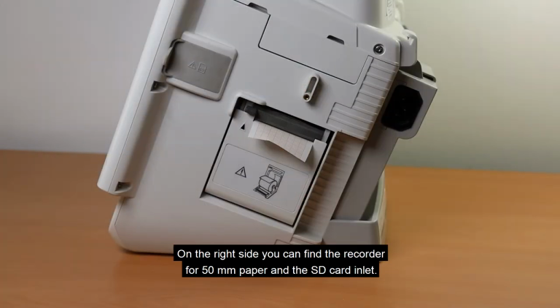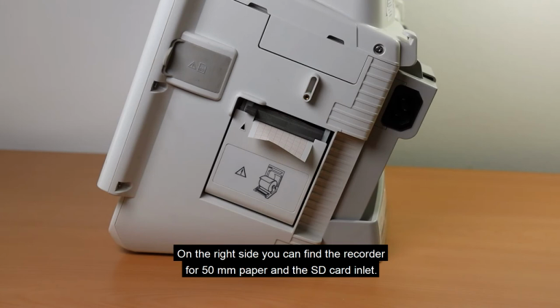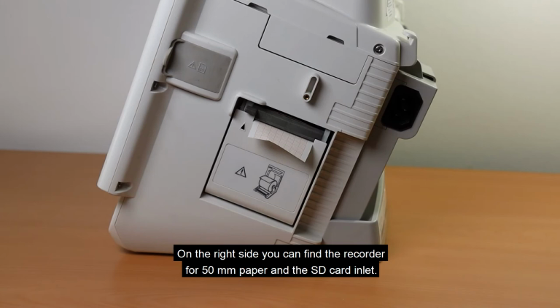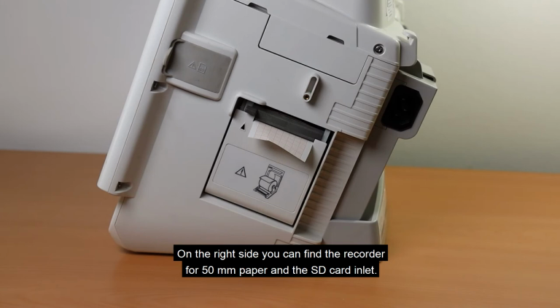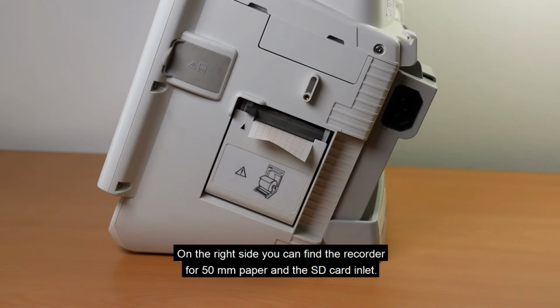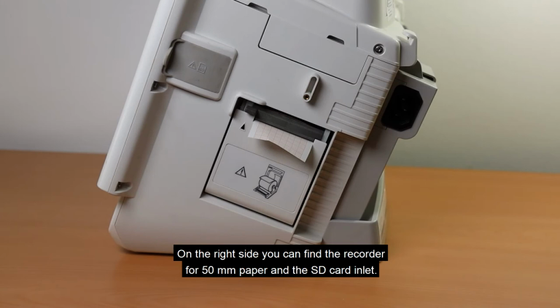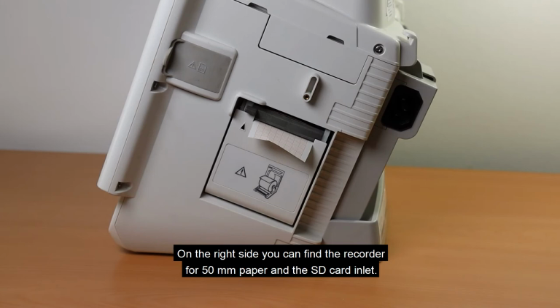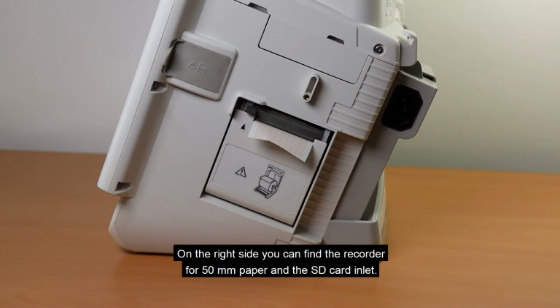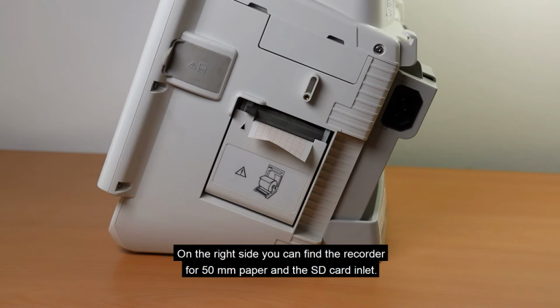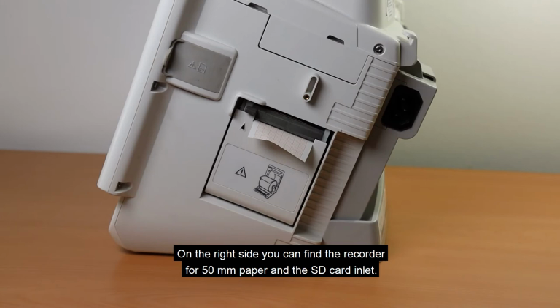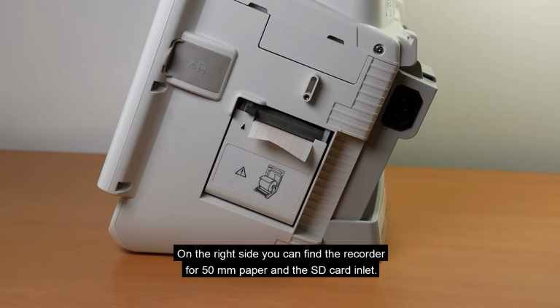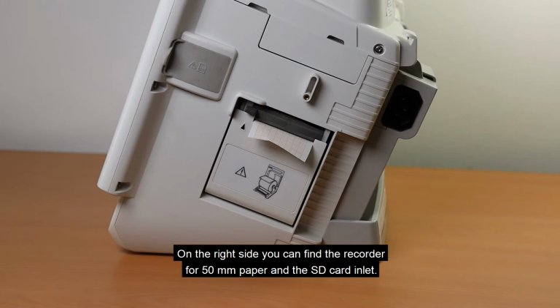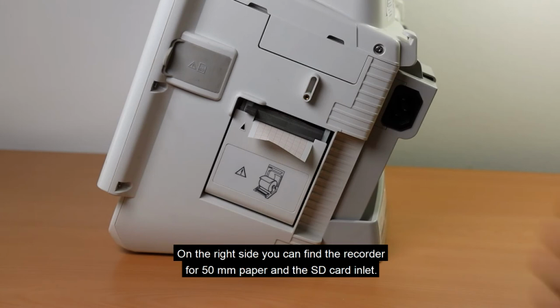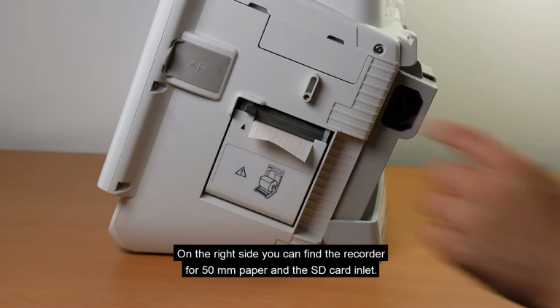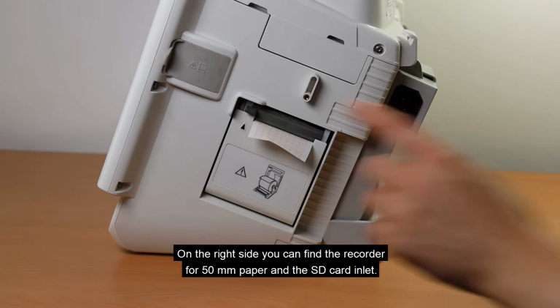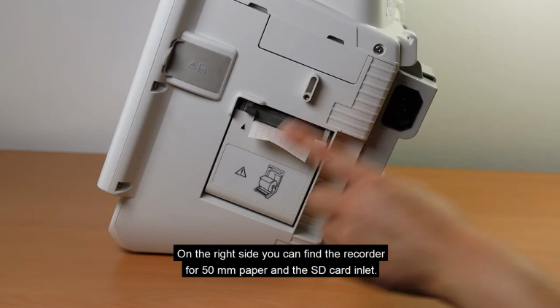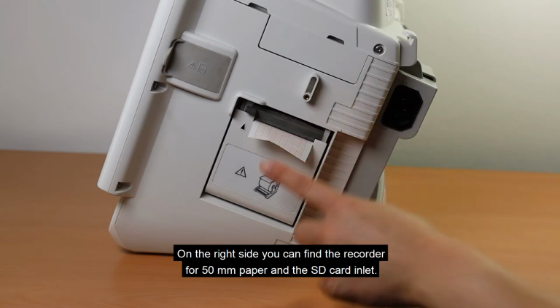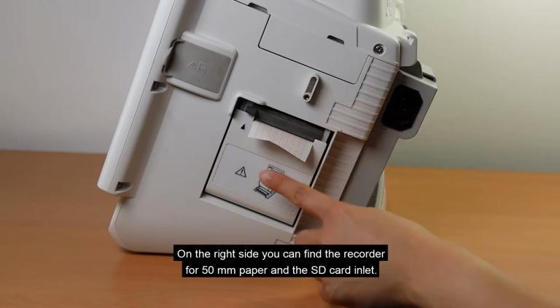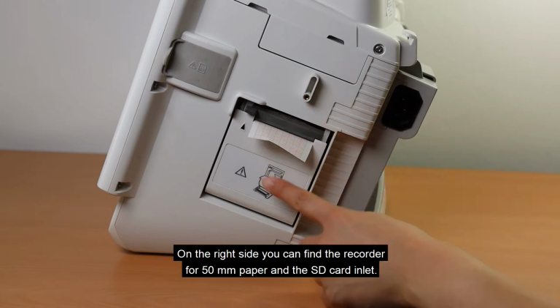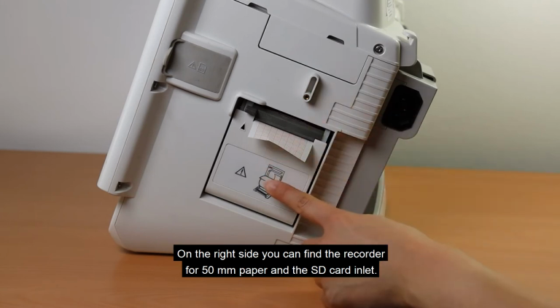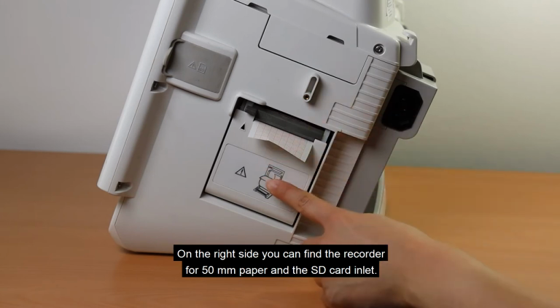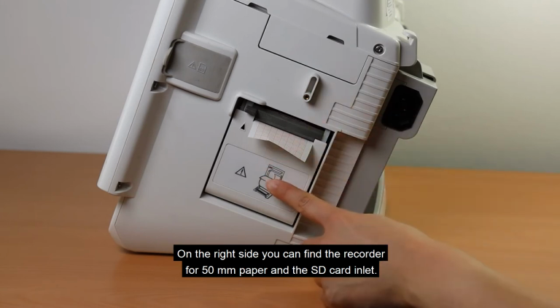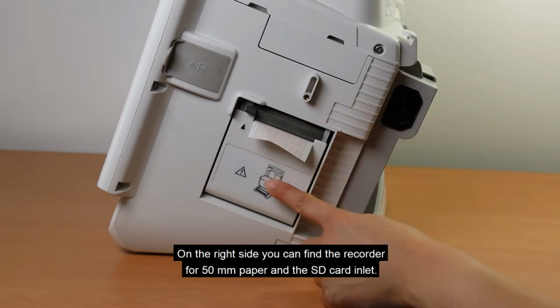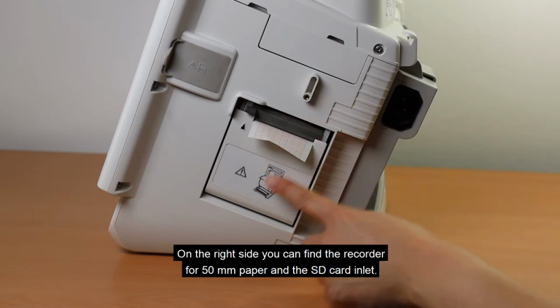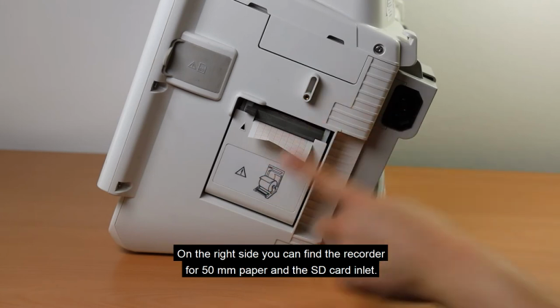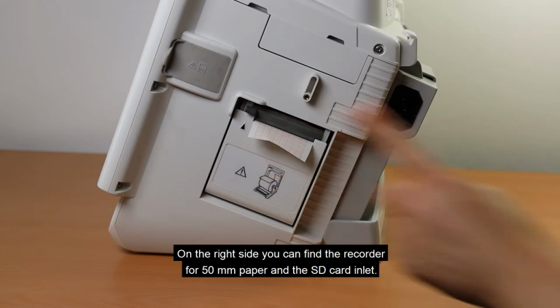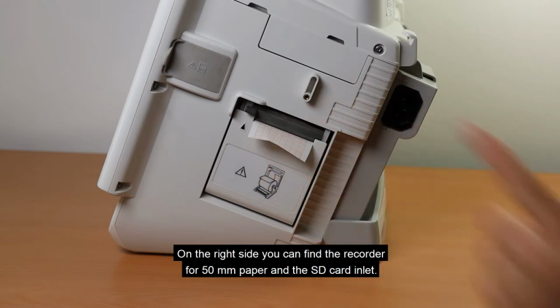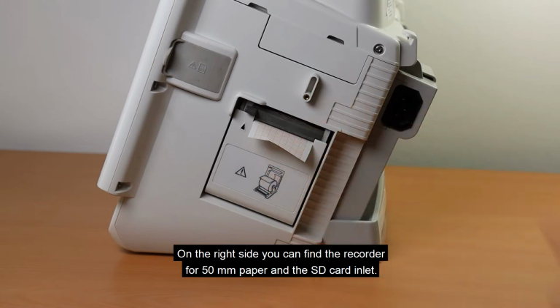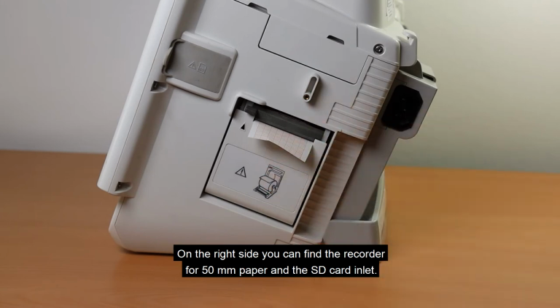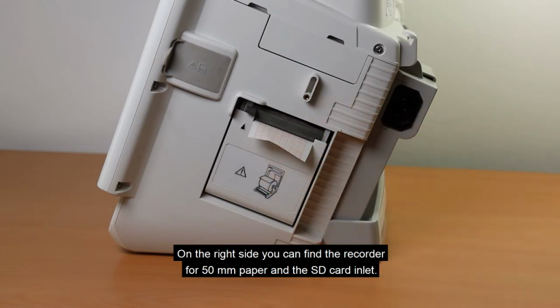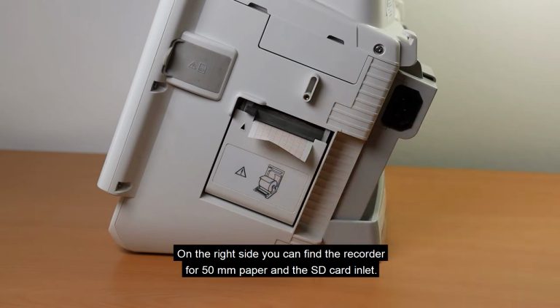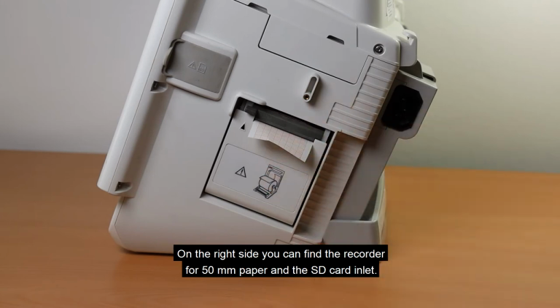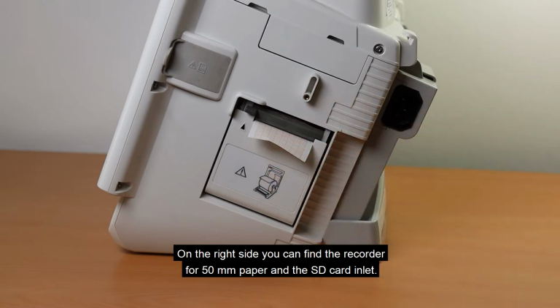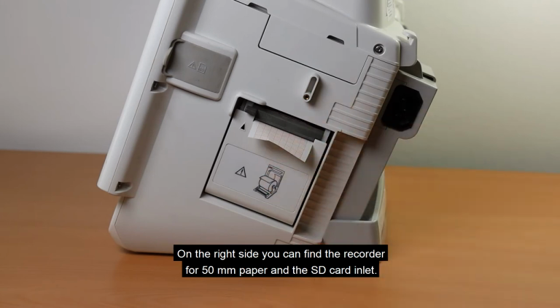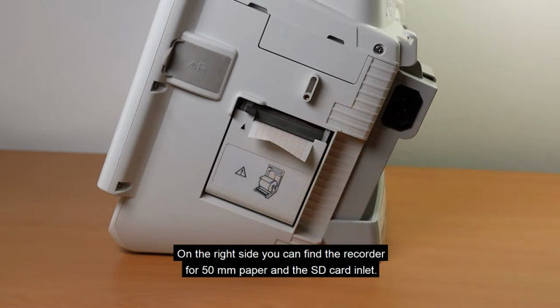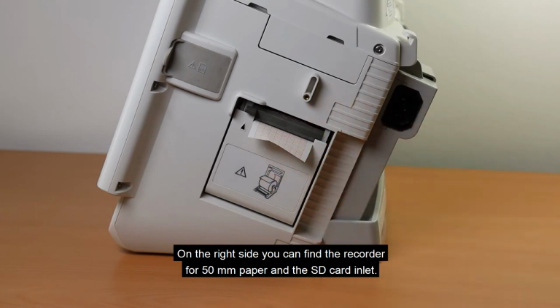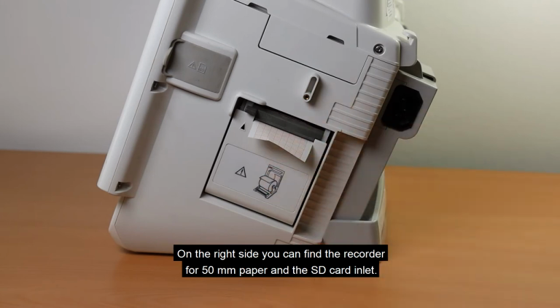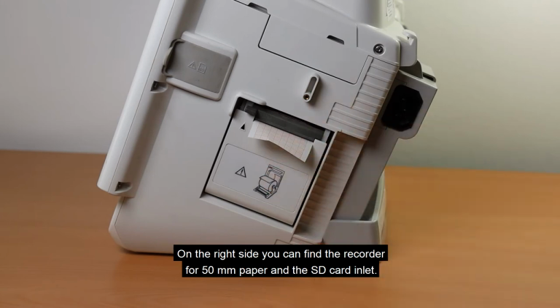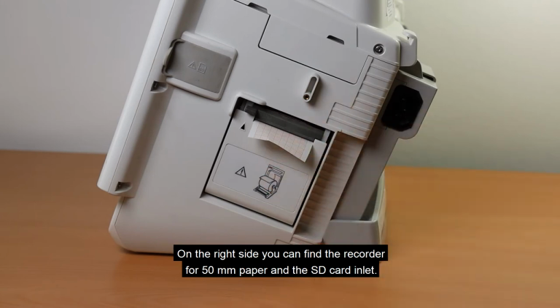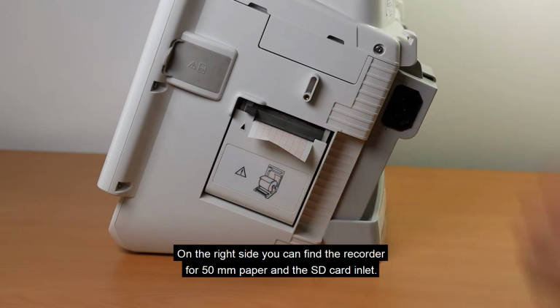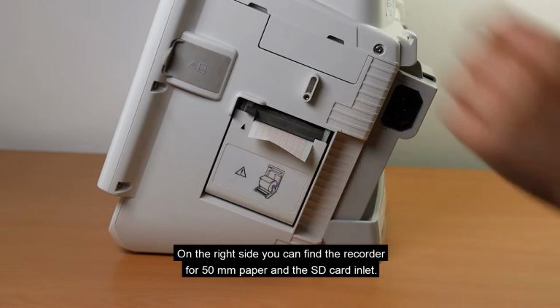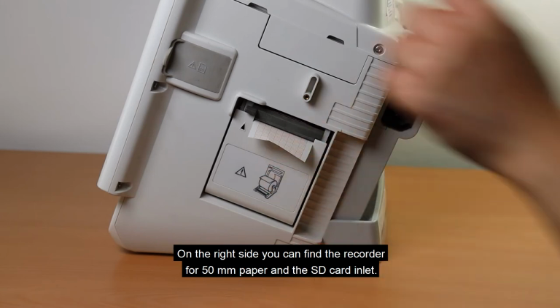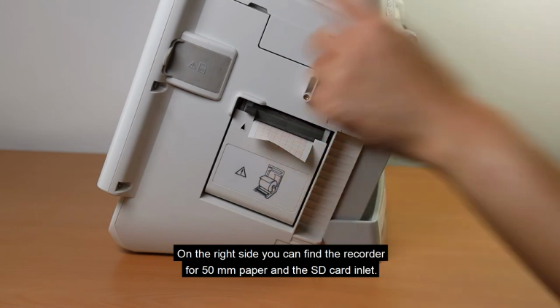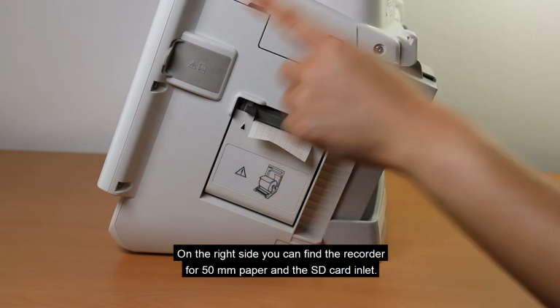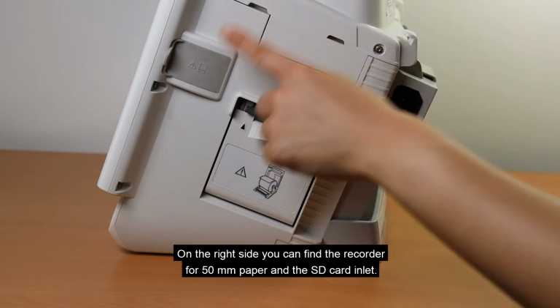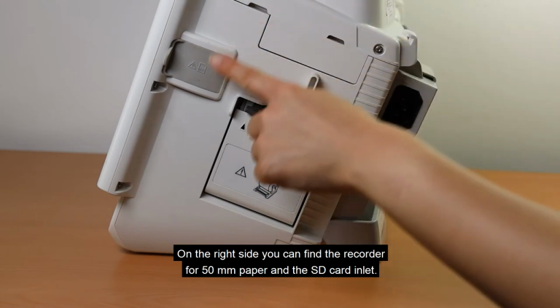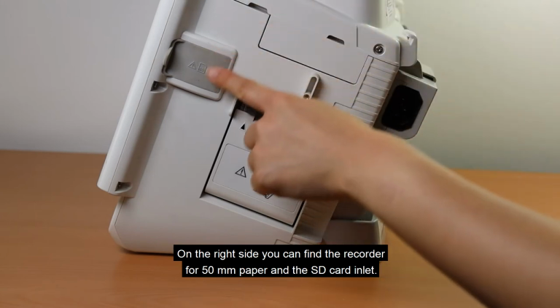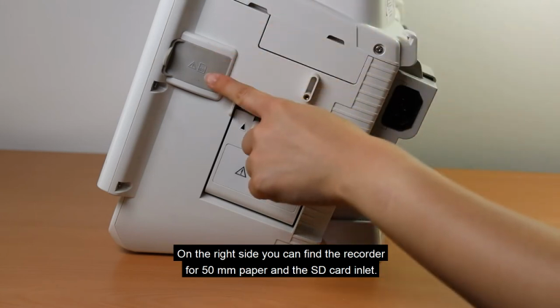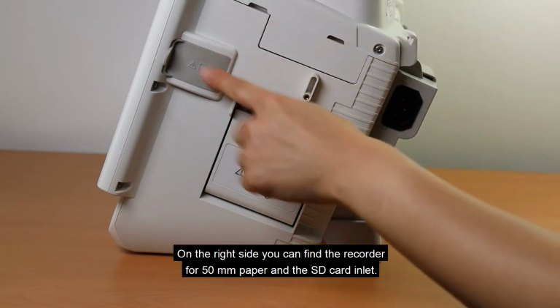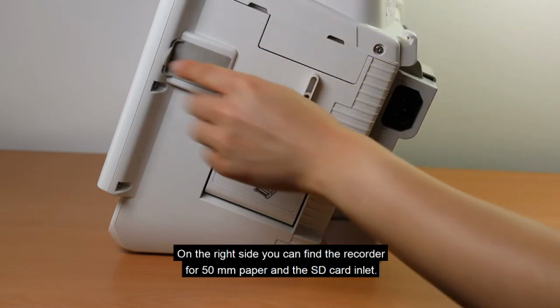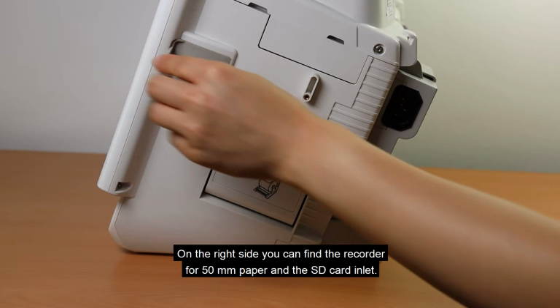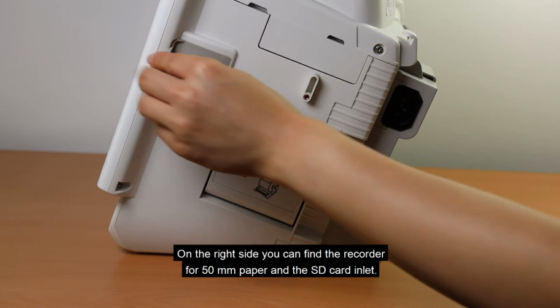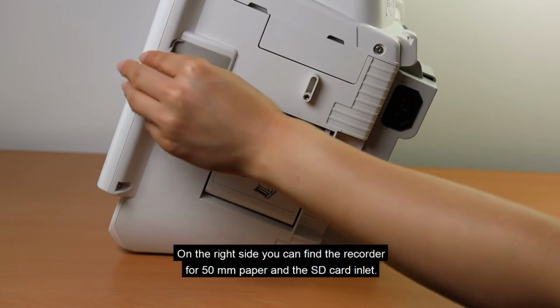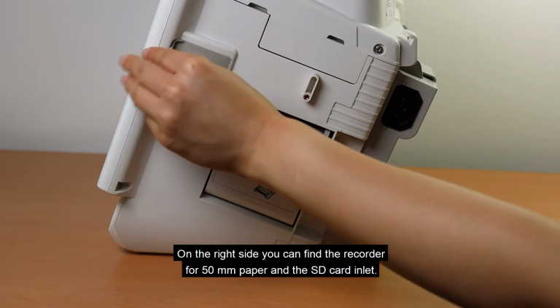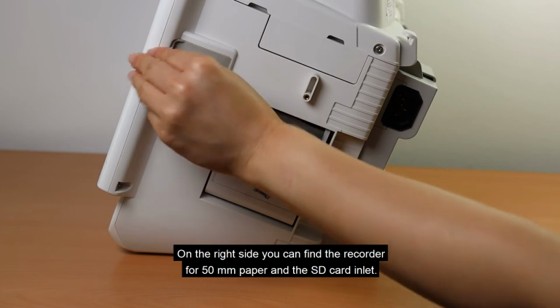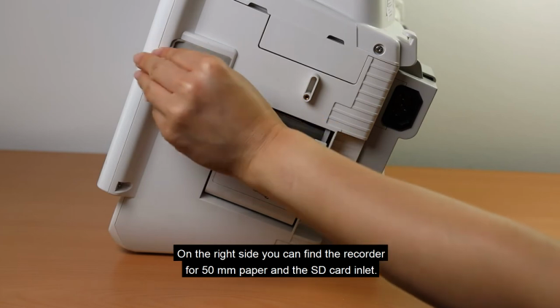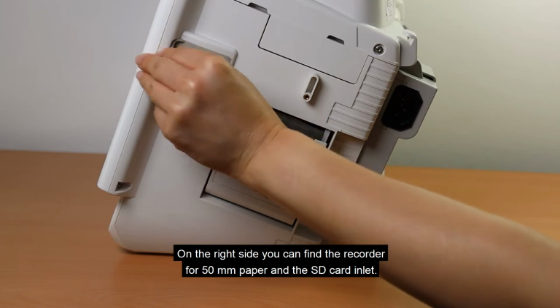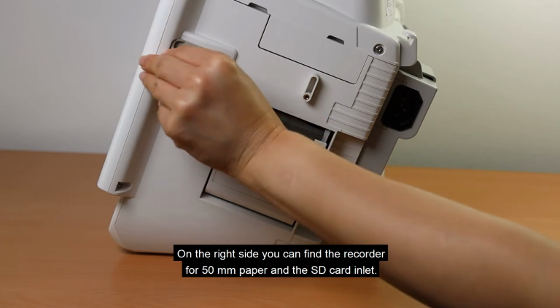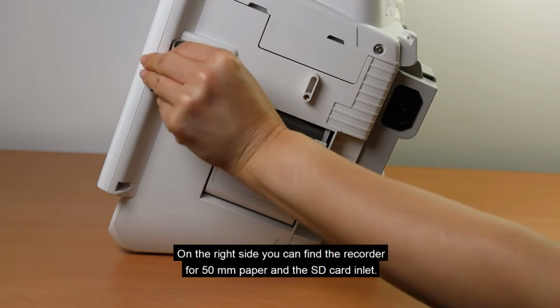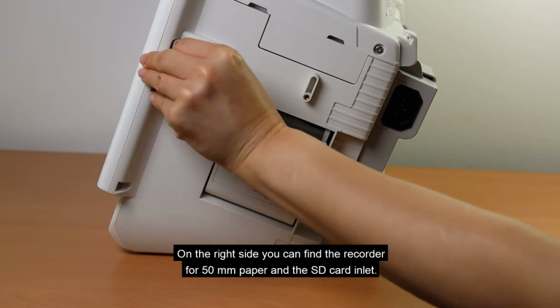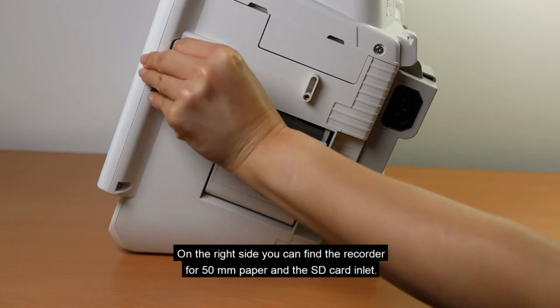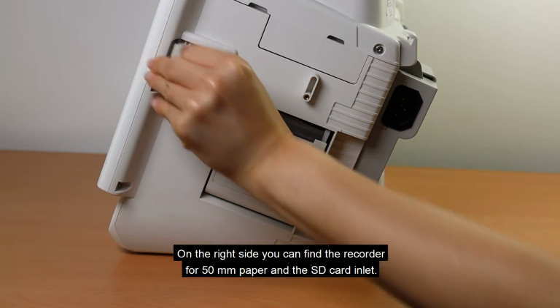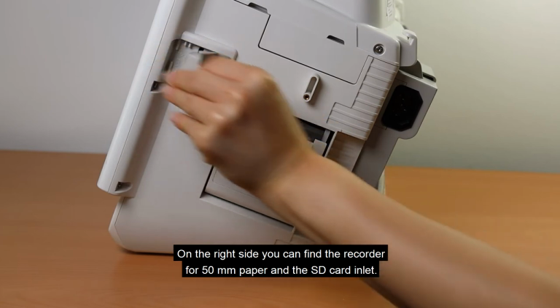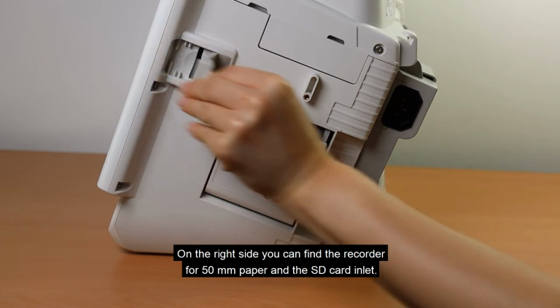On the right side, you can find the recorder for 50 mm paper and the SD card inlet.